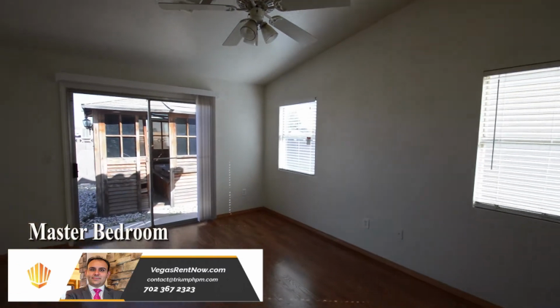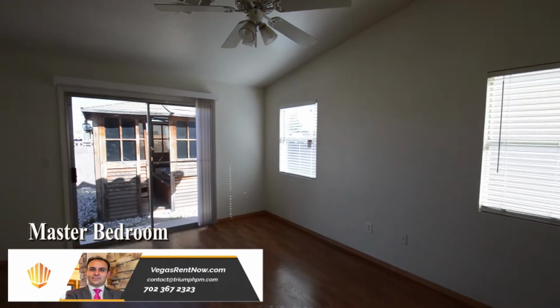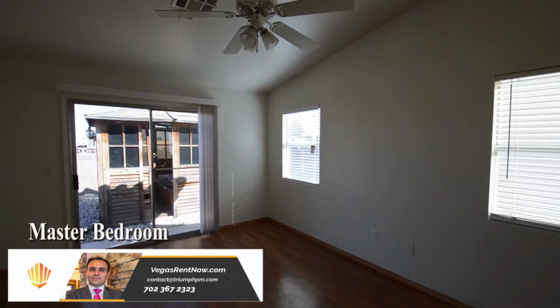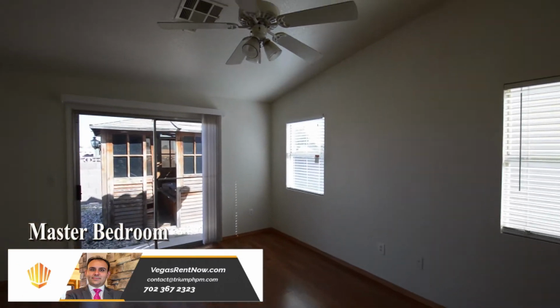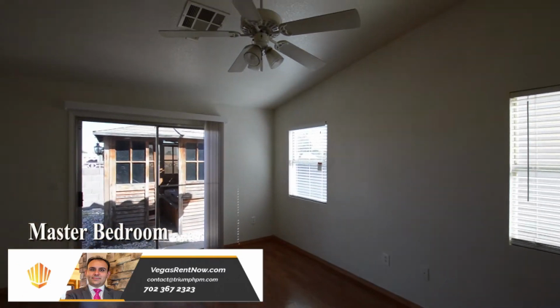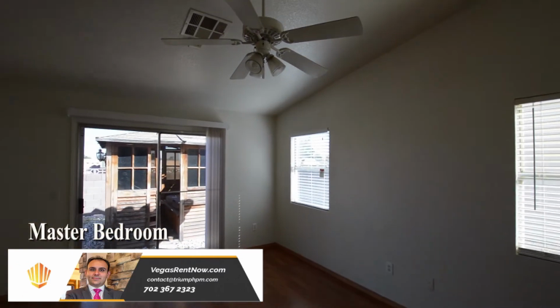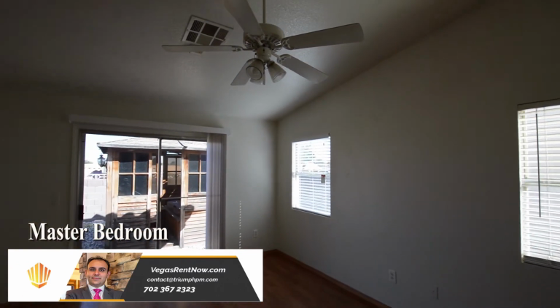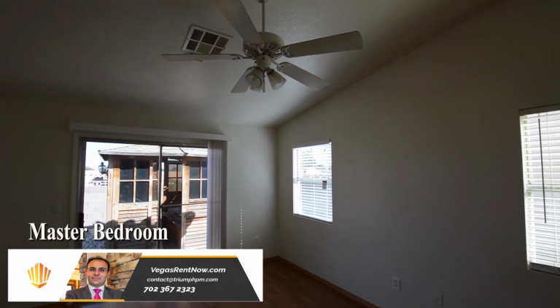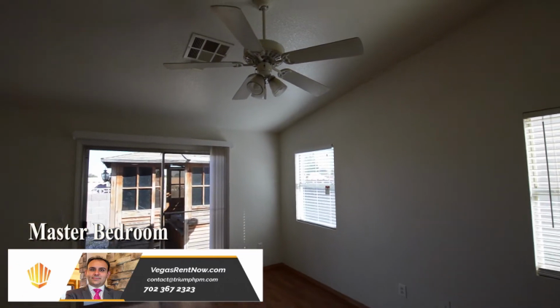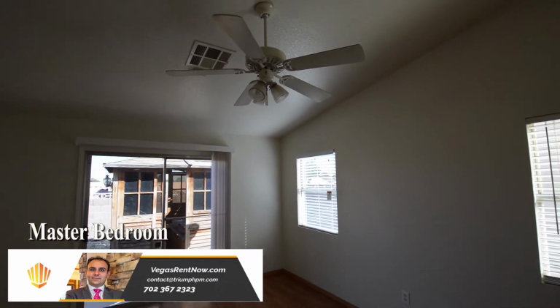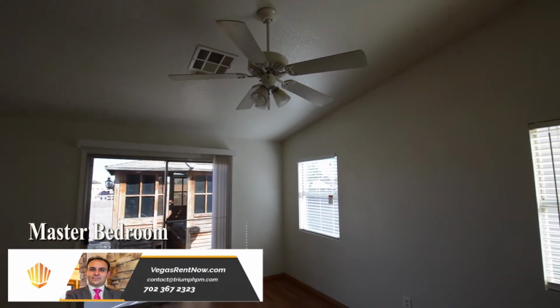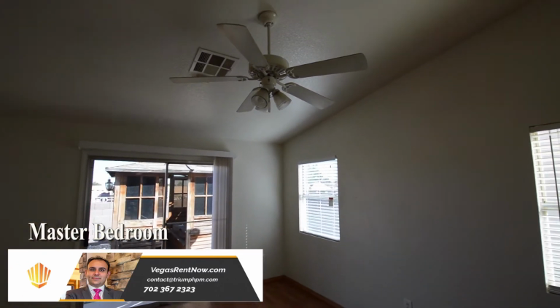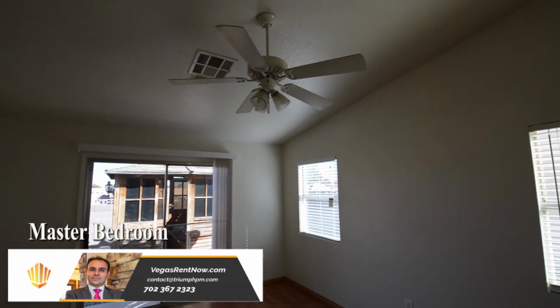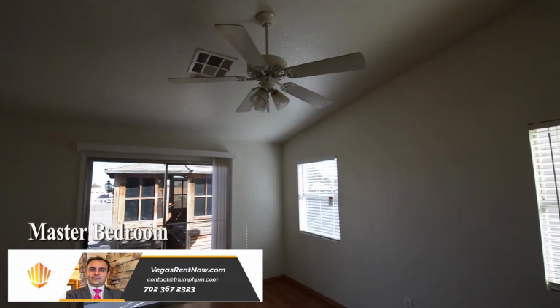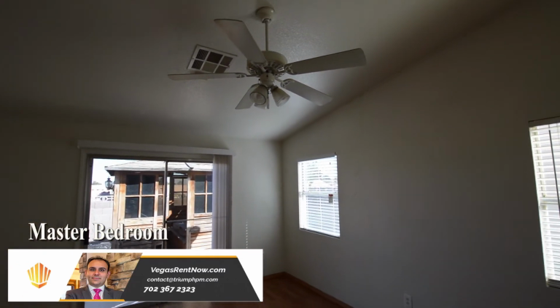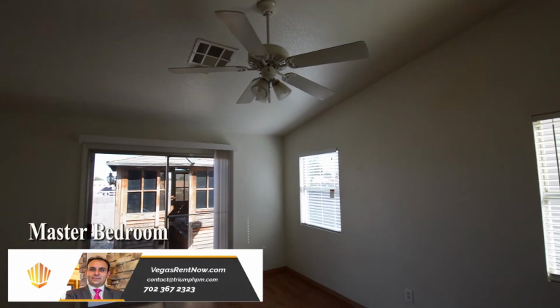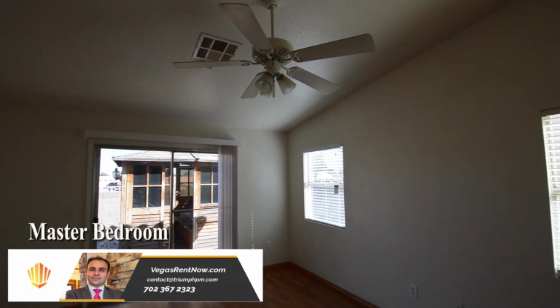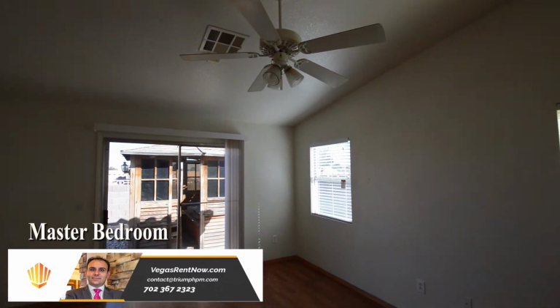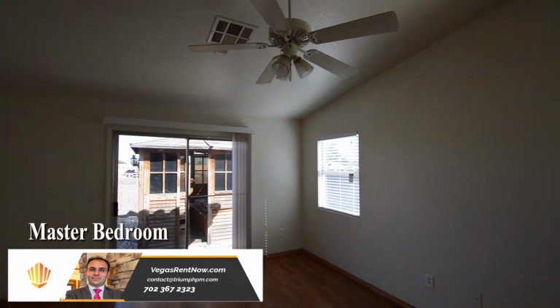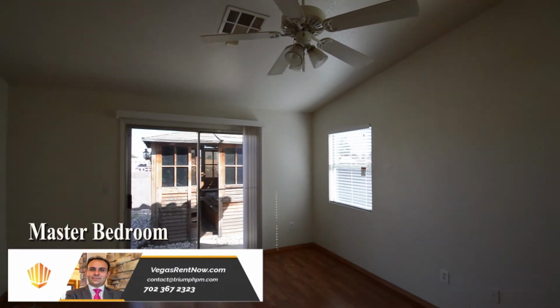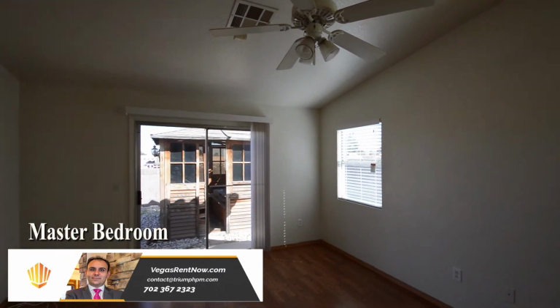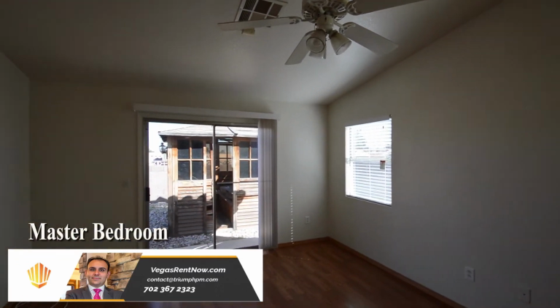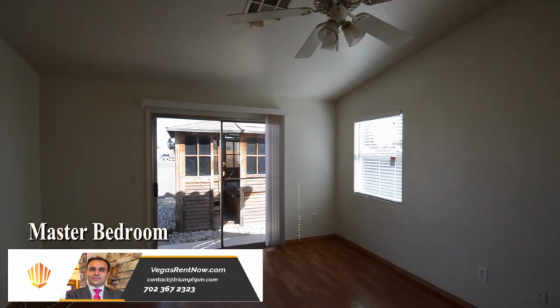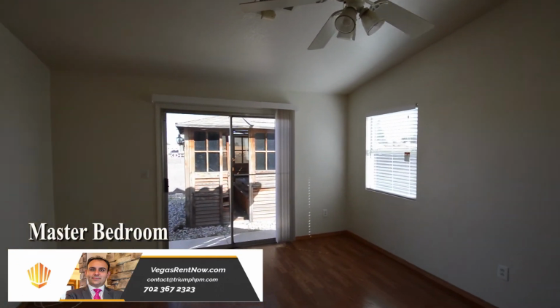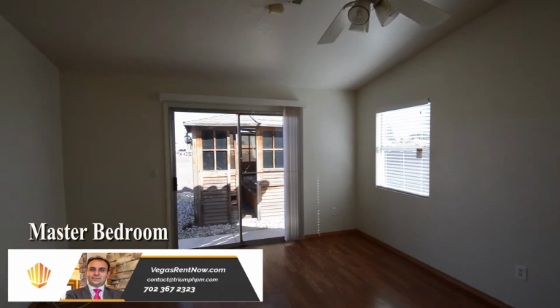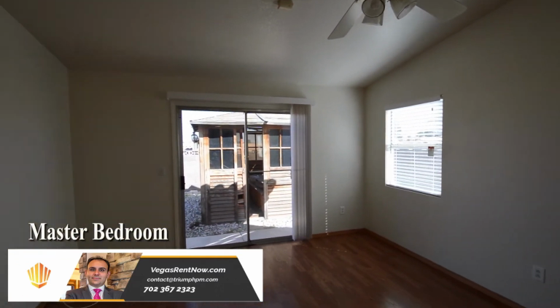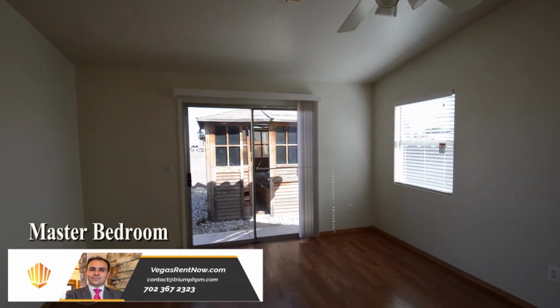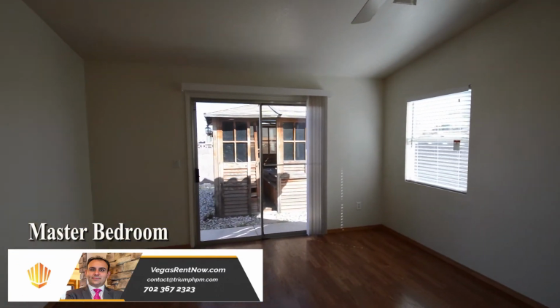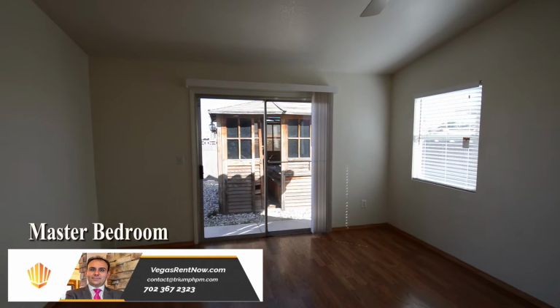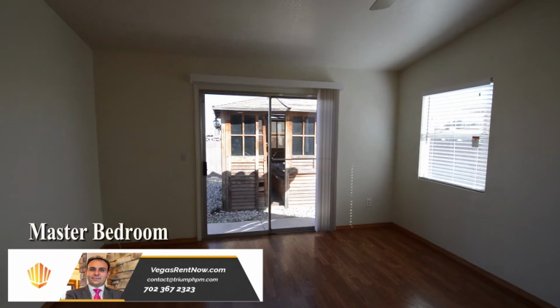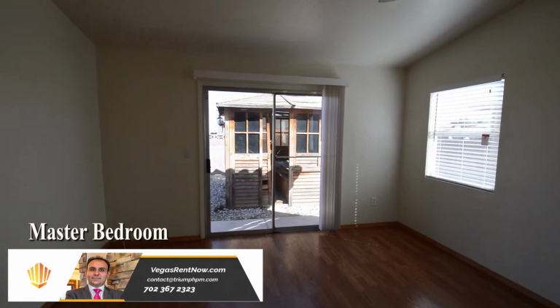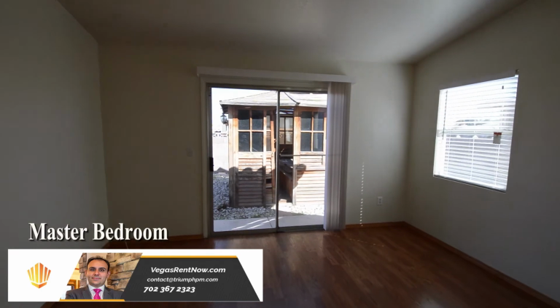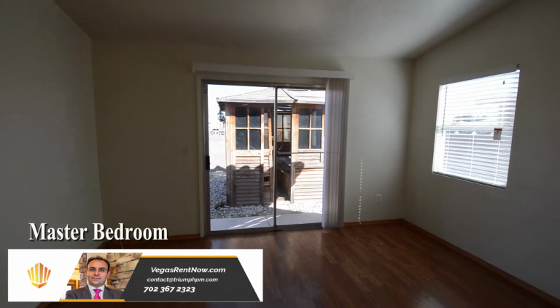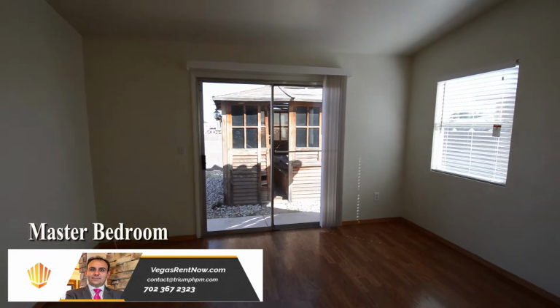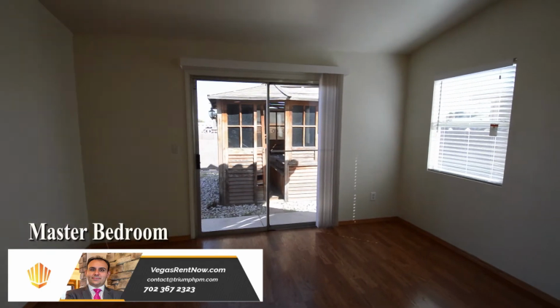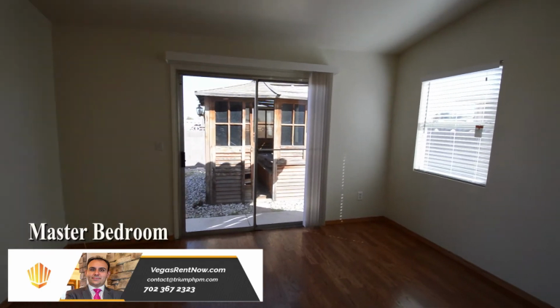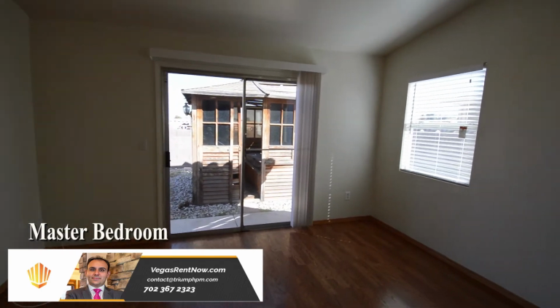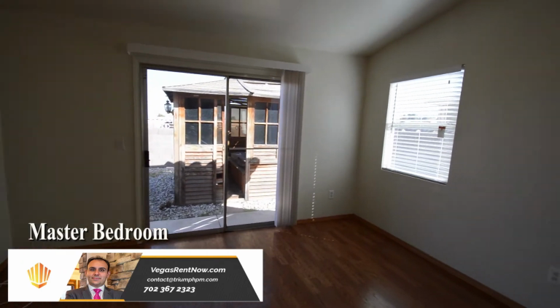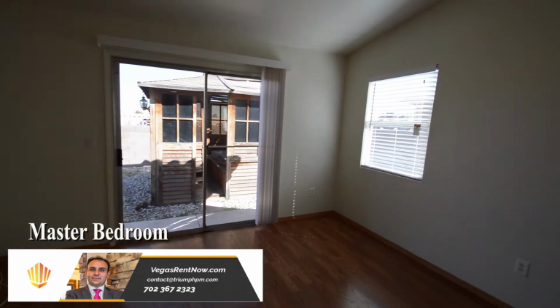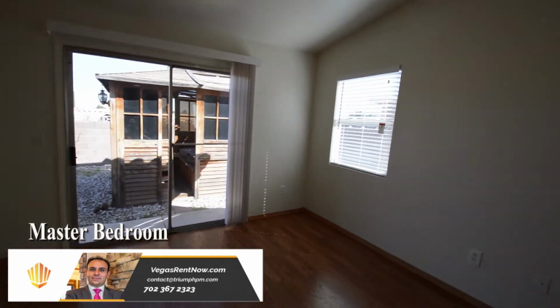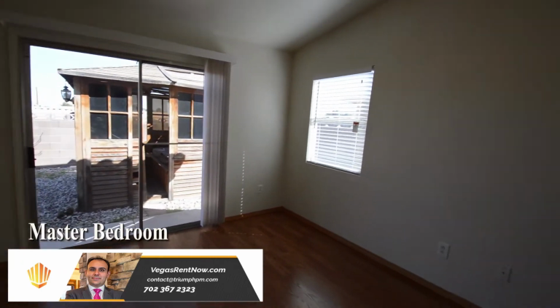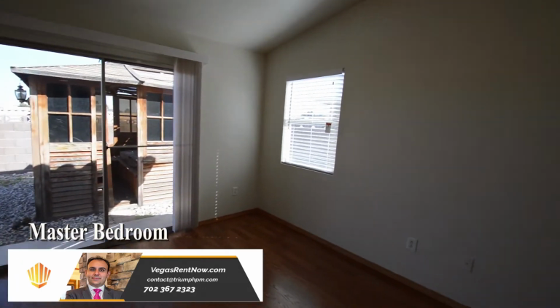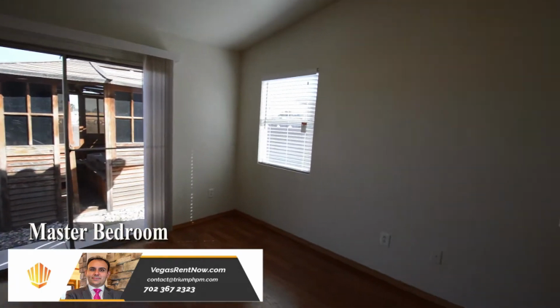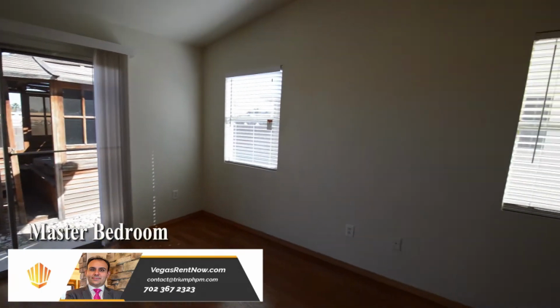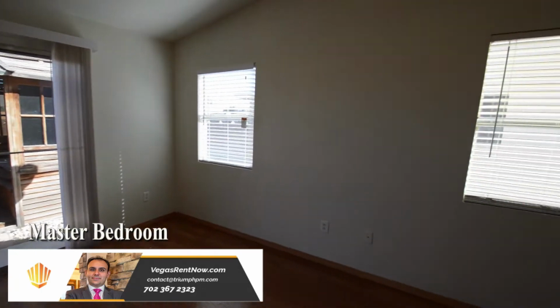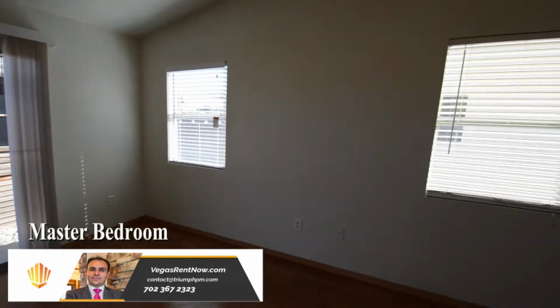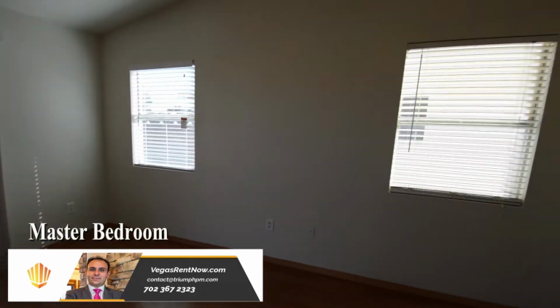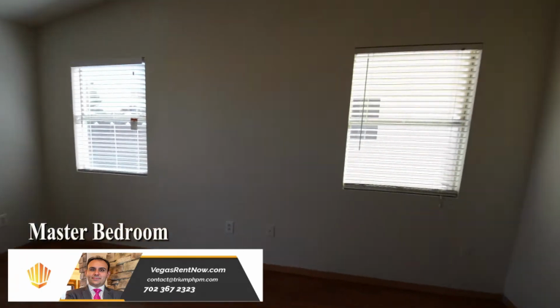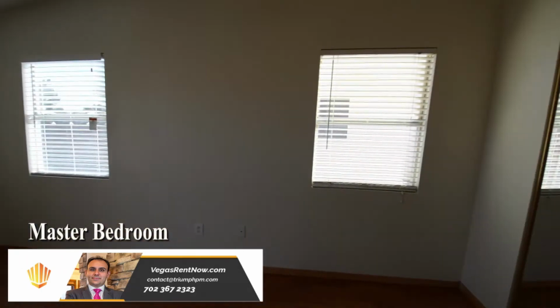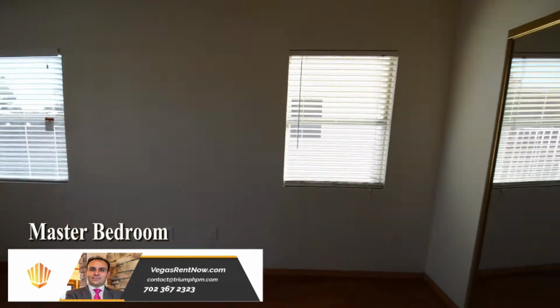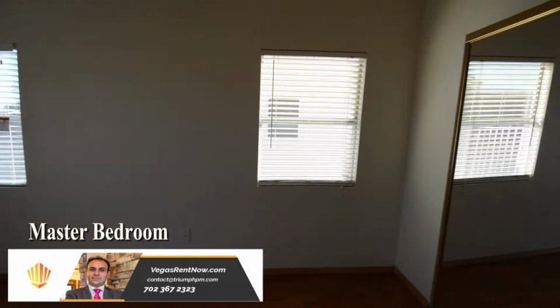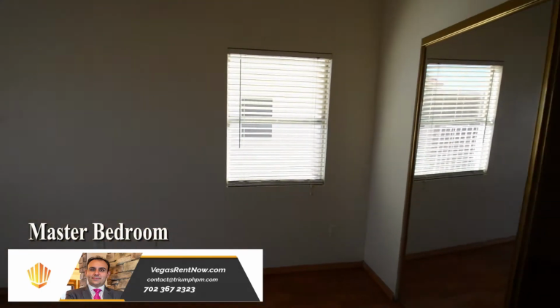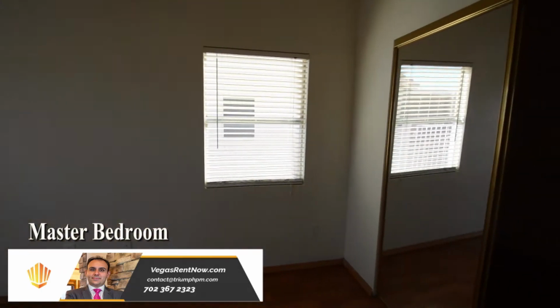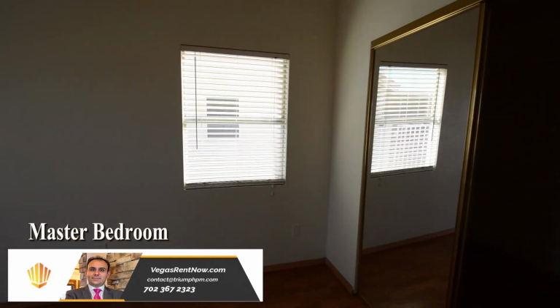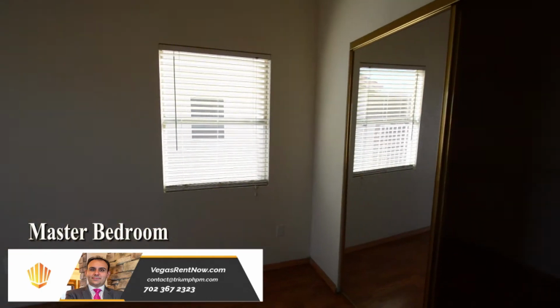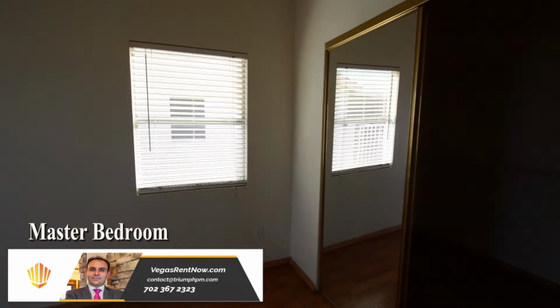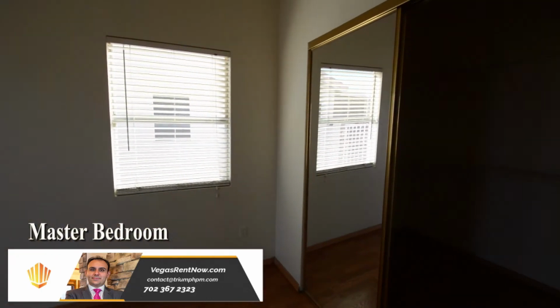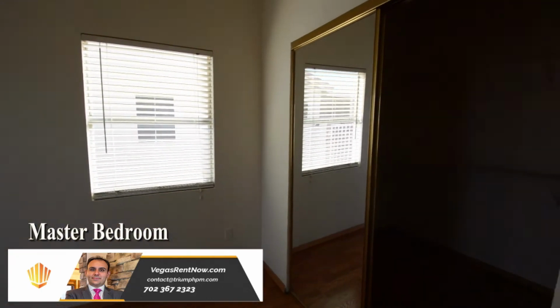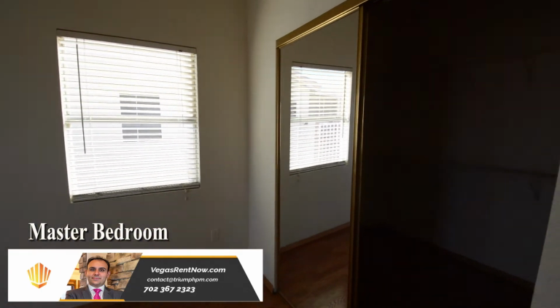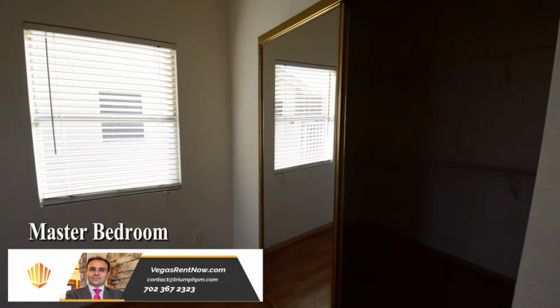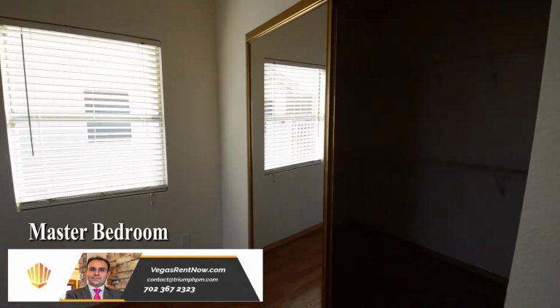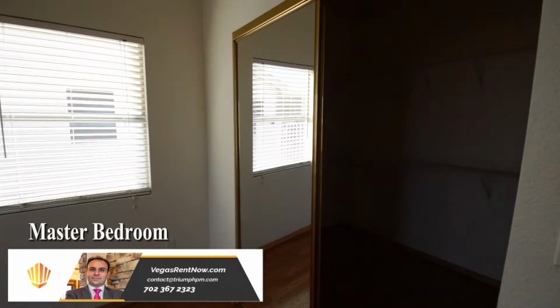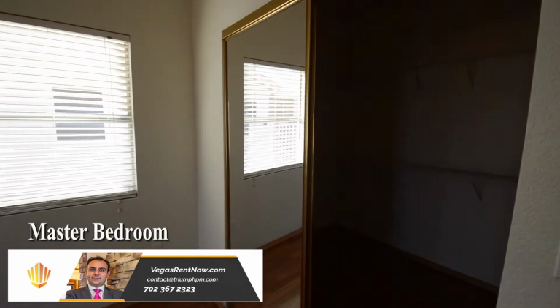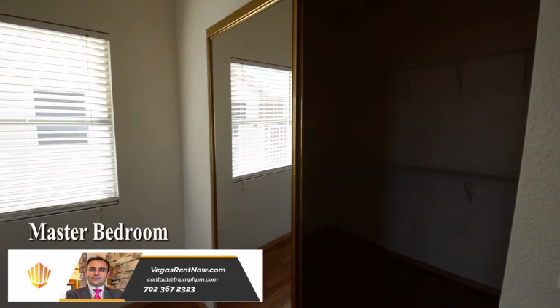The master bedroom has a vaulted ceiling, fan with light, patio door, and a walk-in closet with mirrored closet doors.